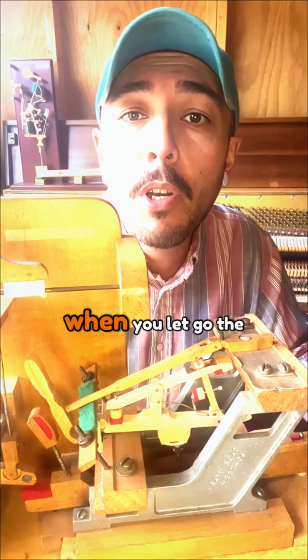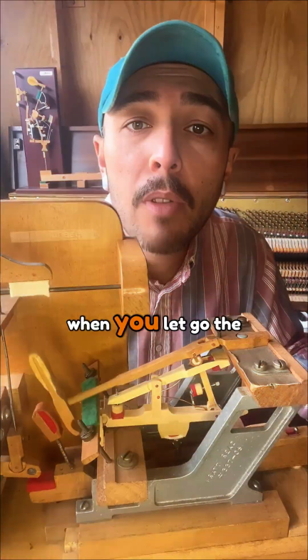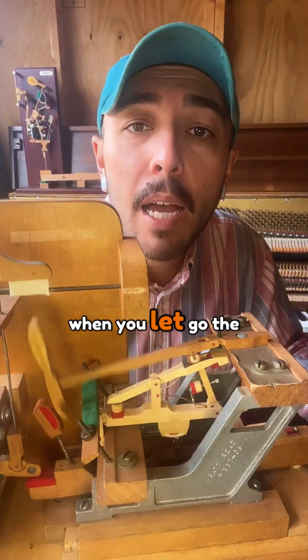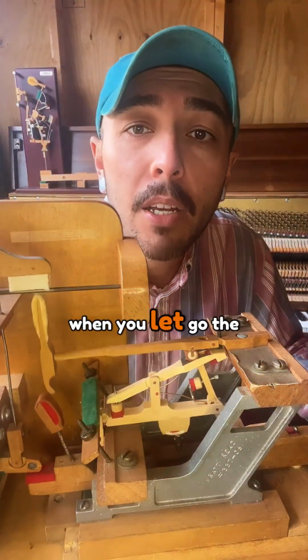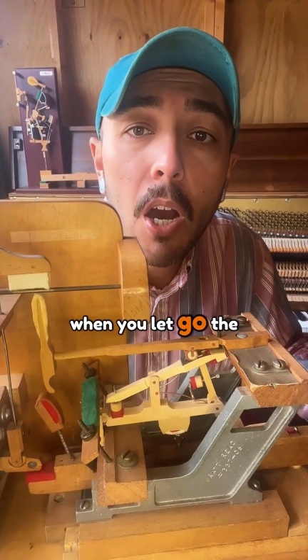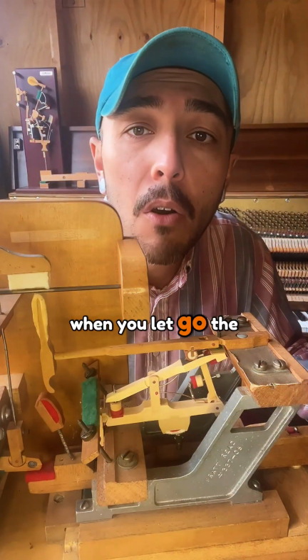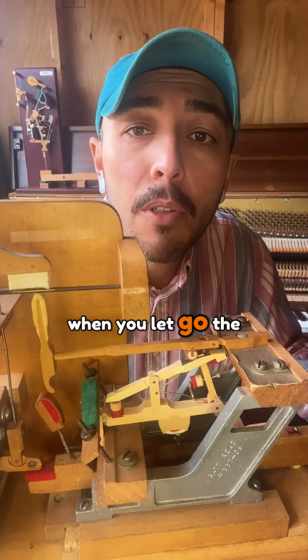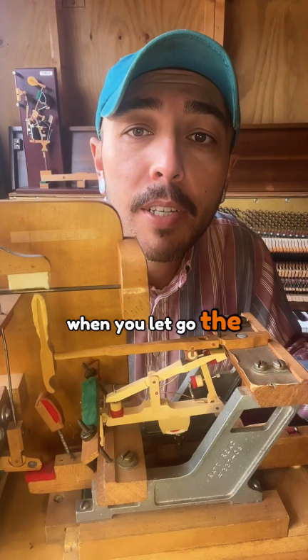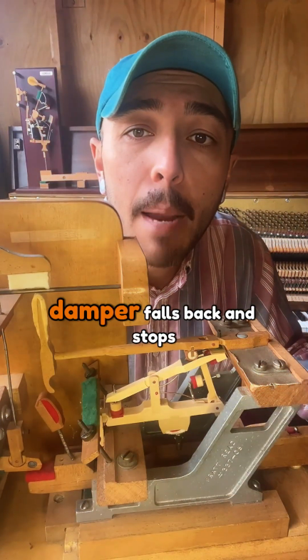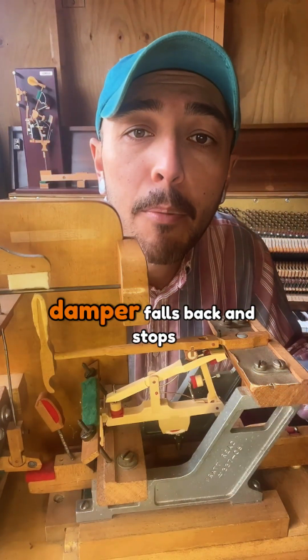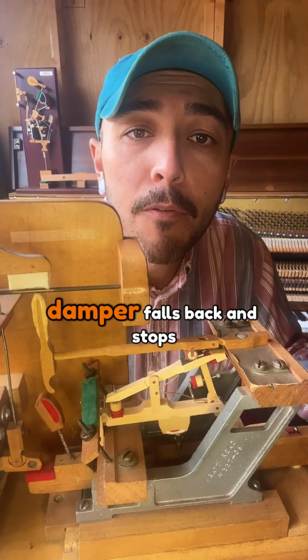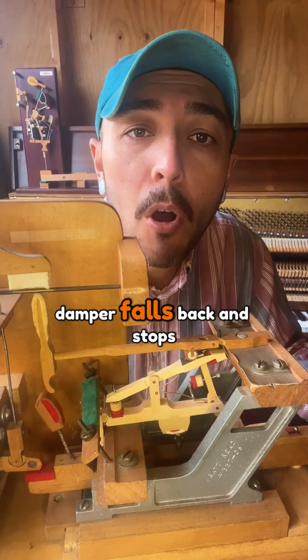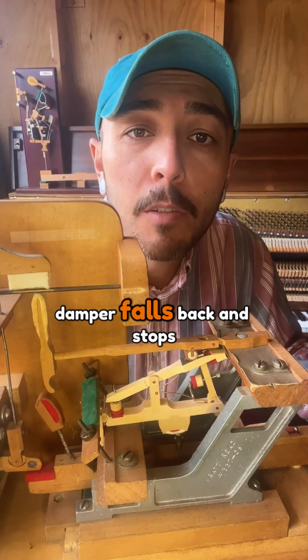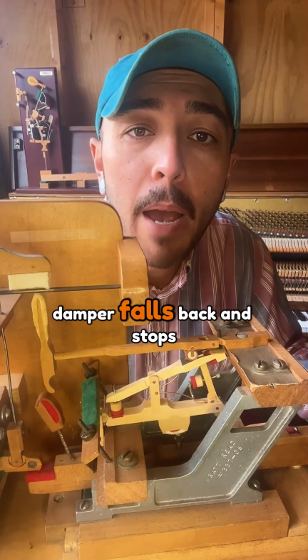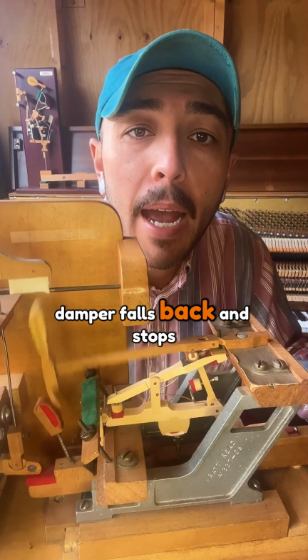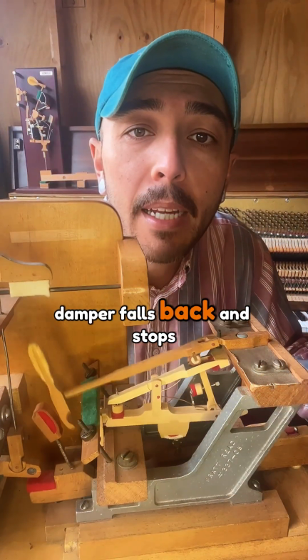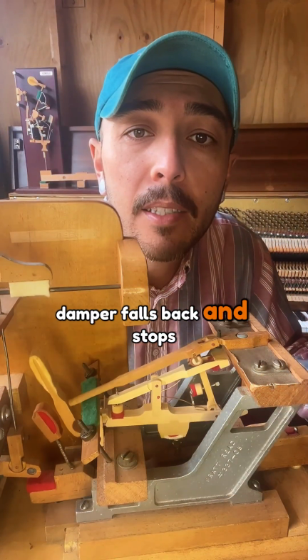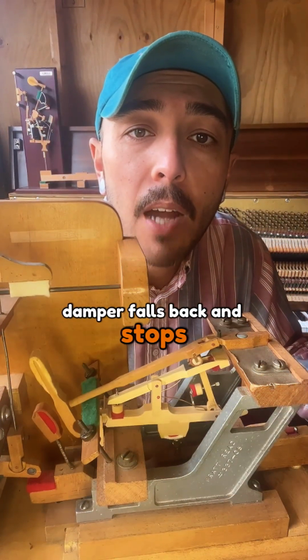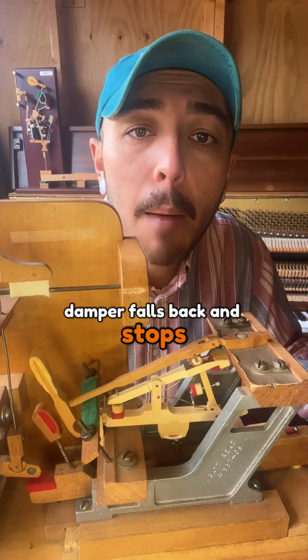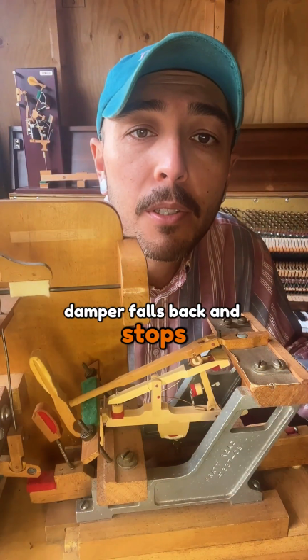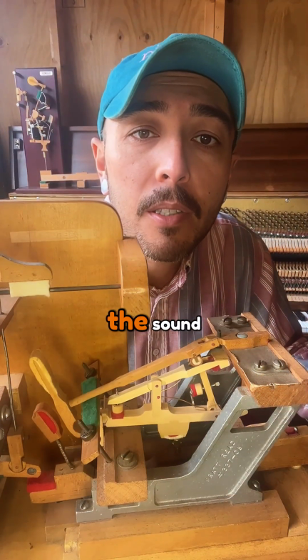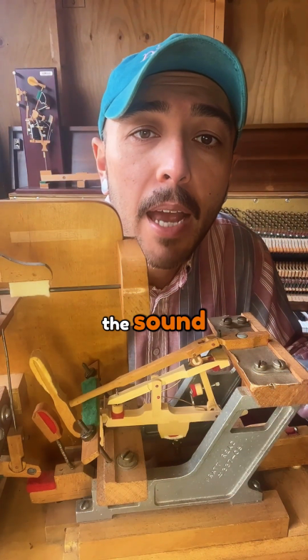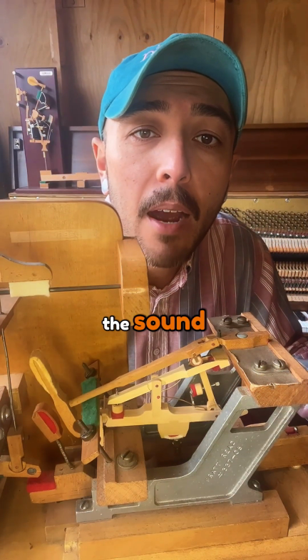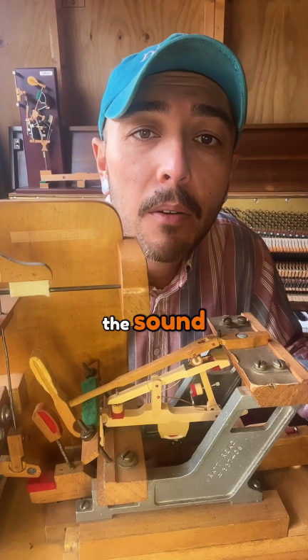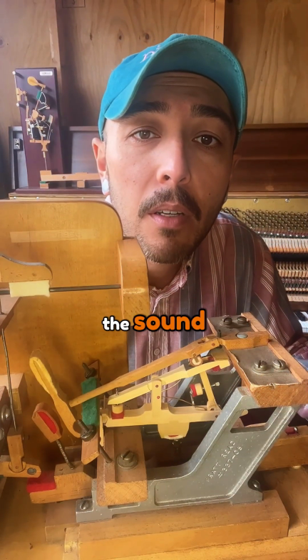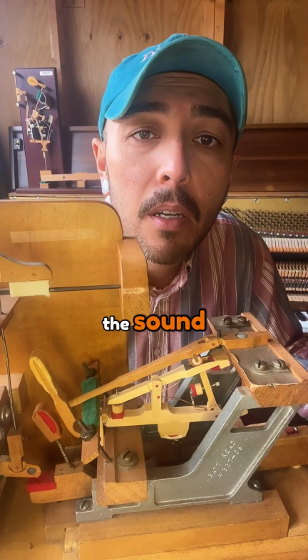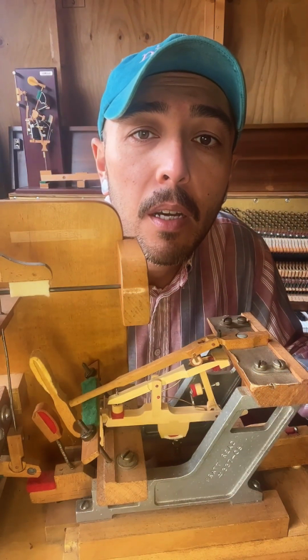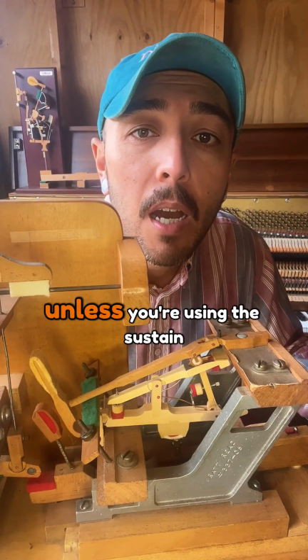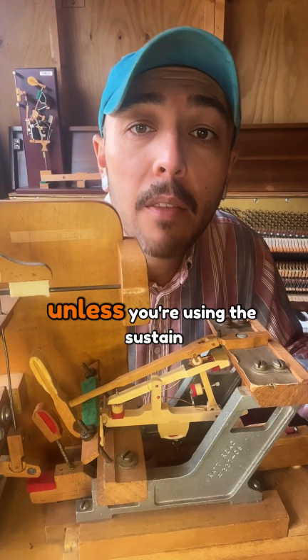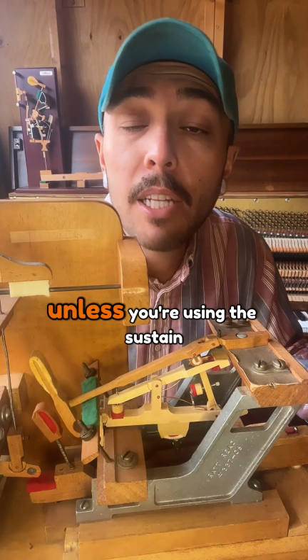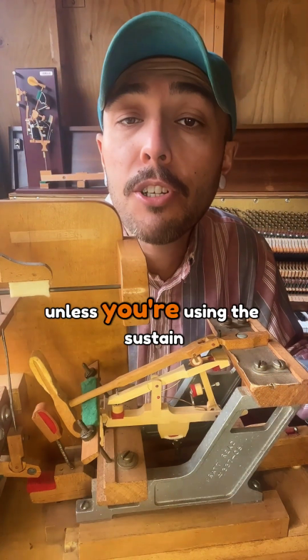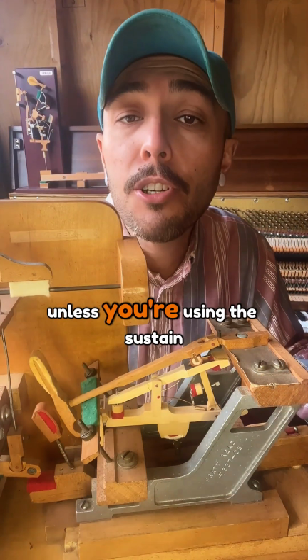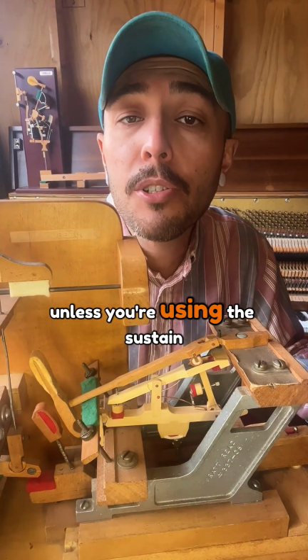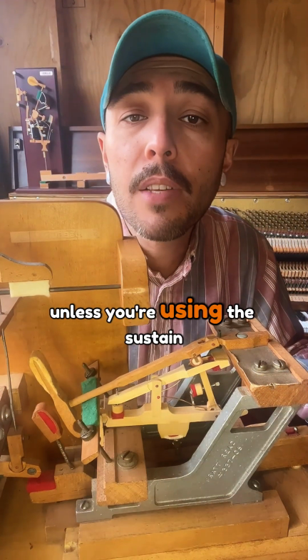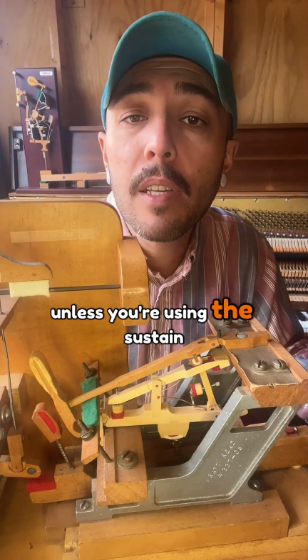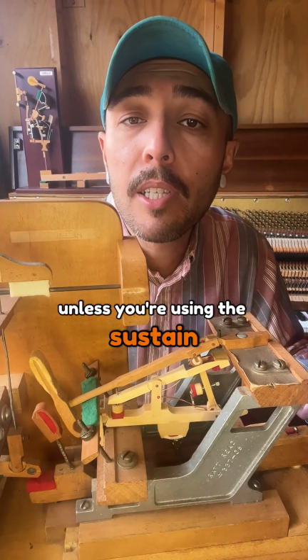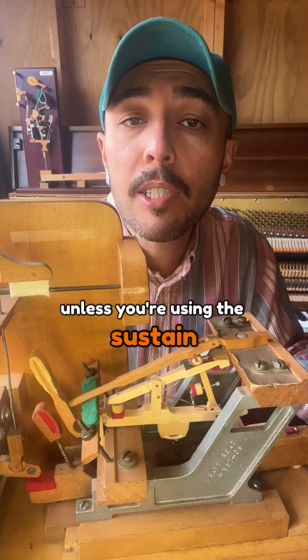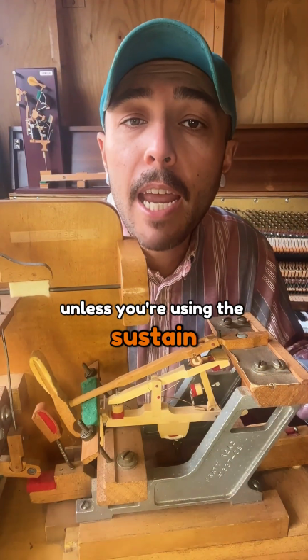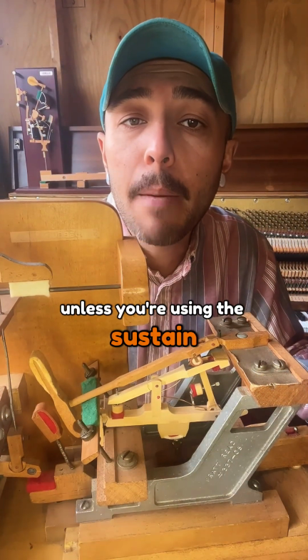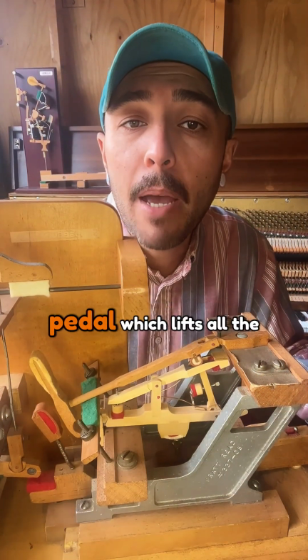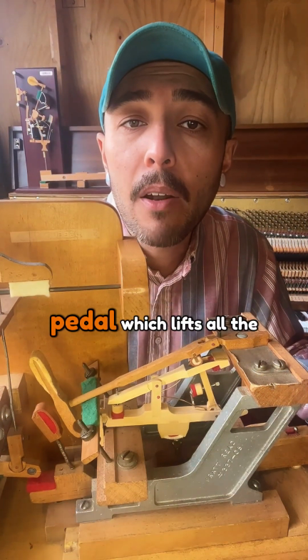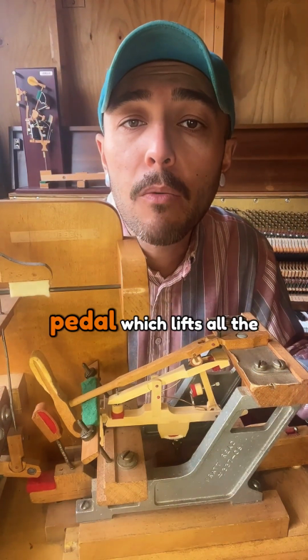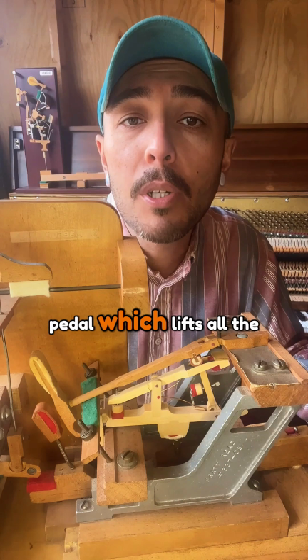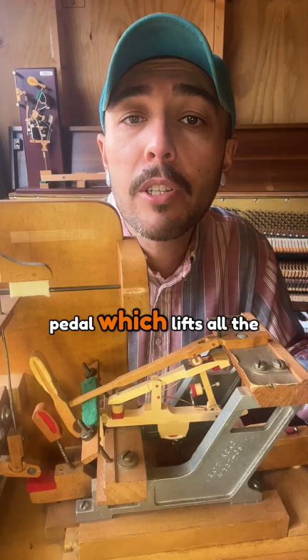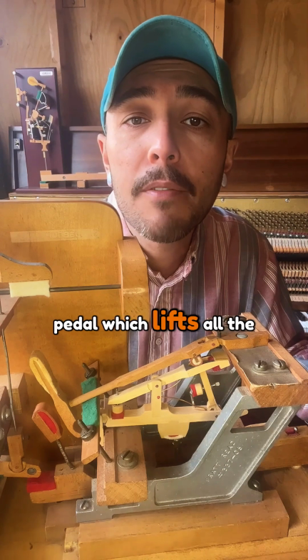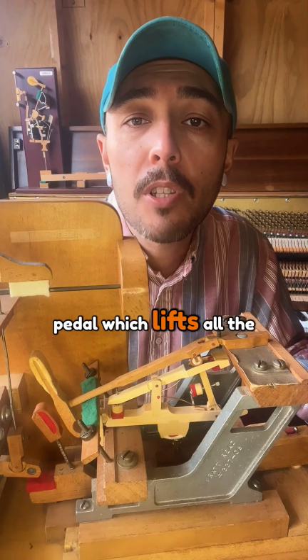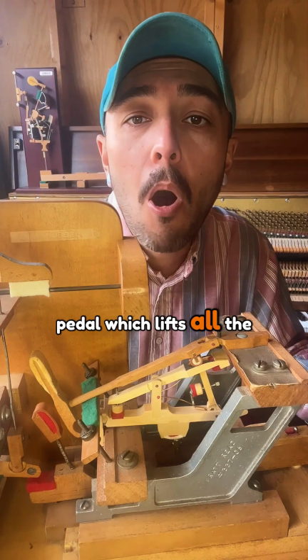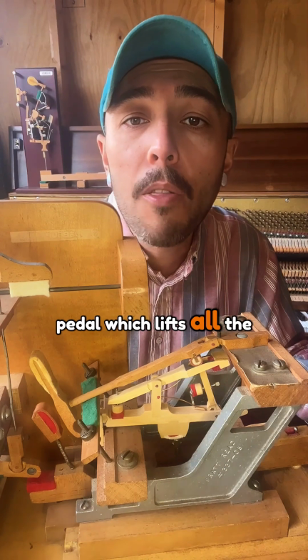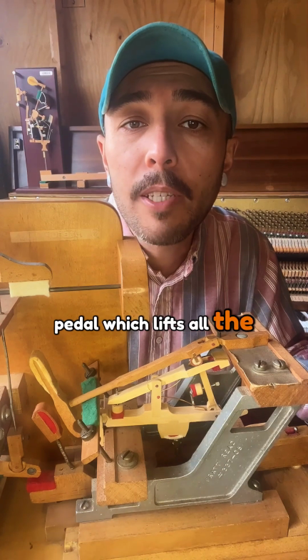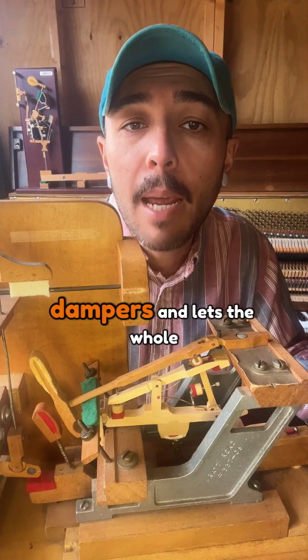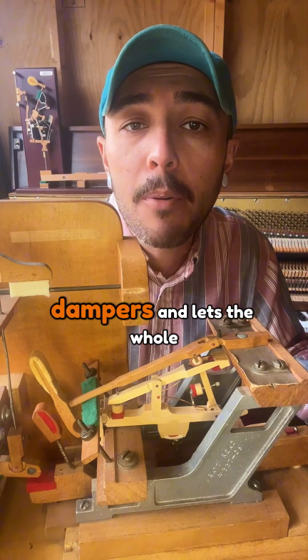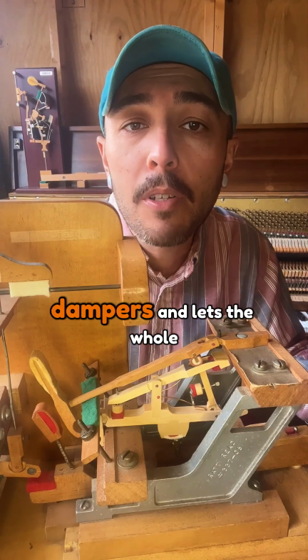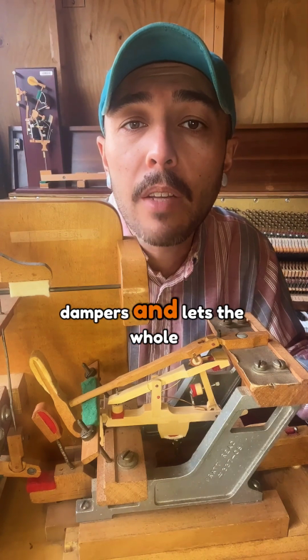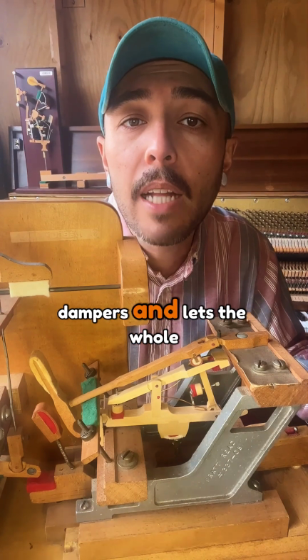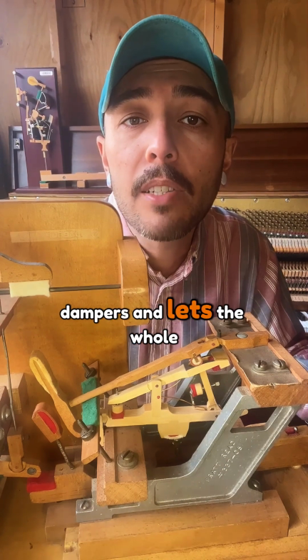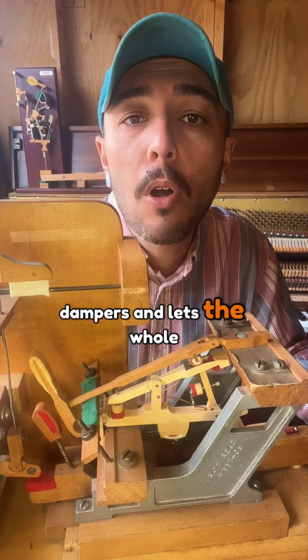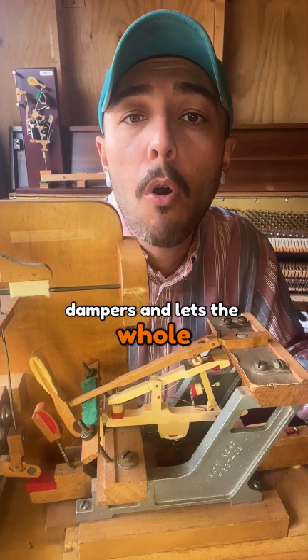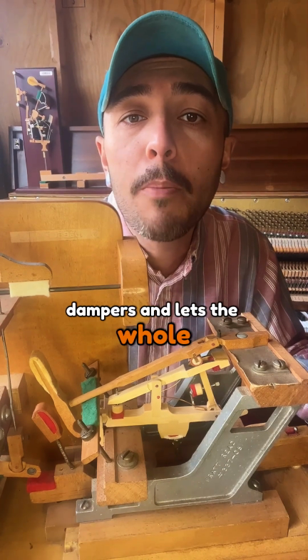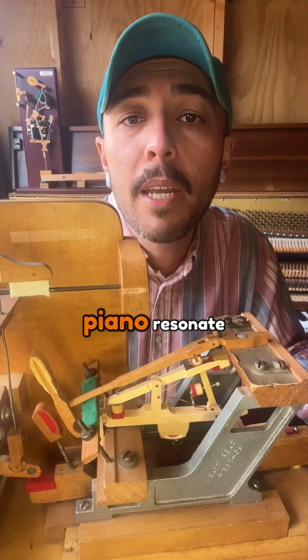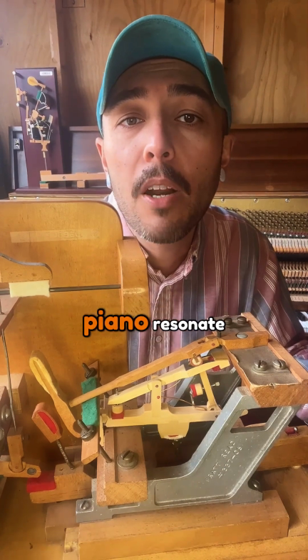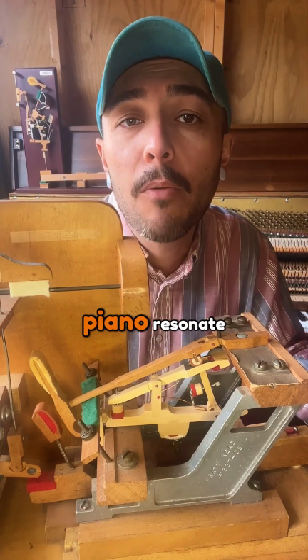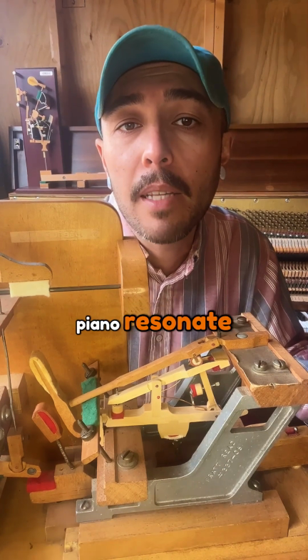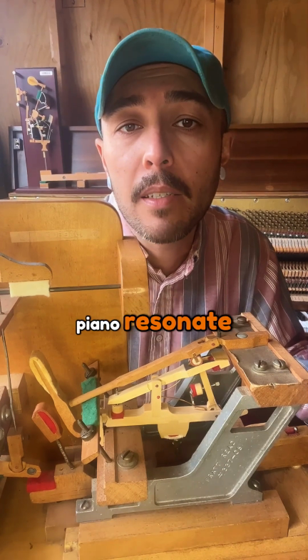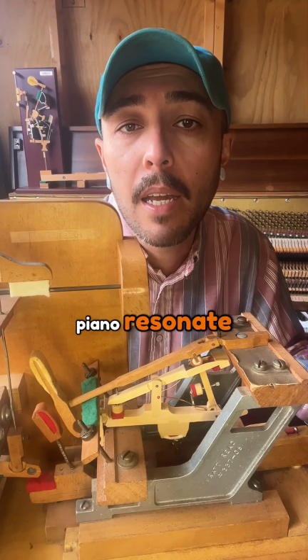When you let go, the damper falls back and stops the sound, unless you're using the sustain pedal, which lifts all the dampers and lets the whole piano resonate.